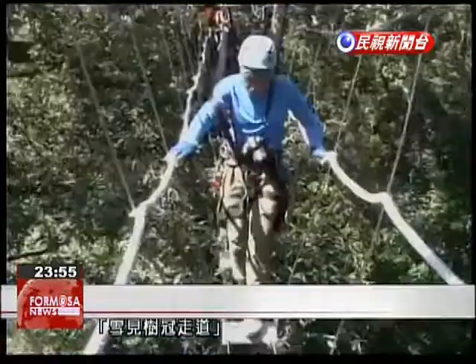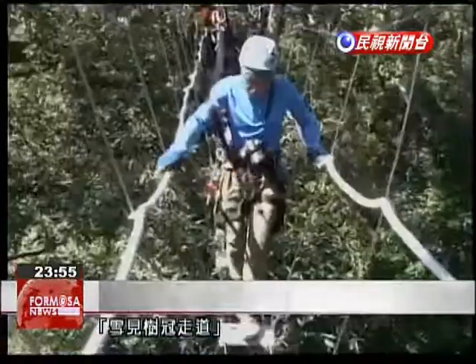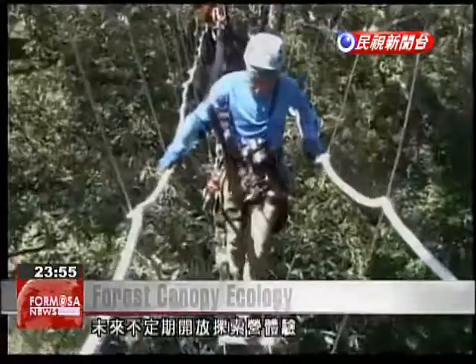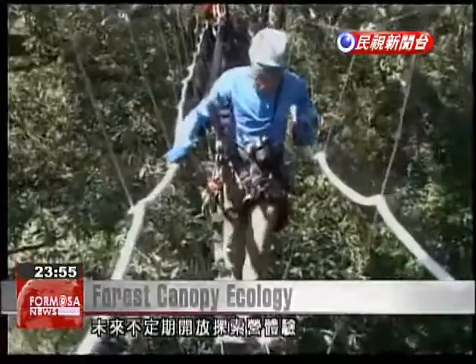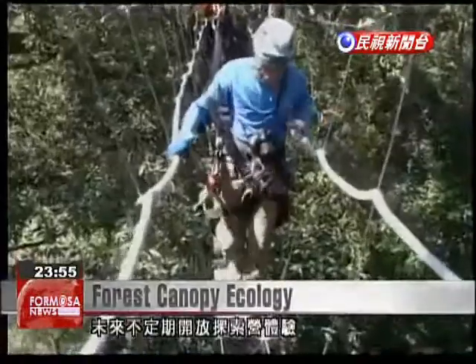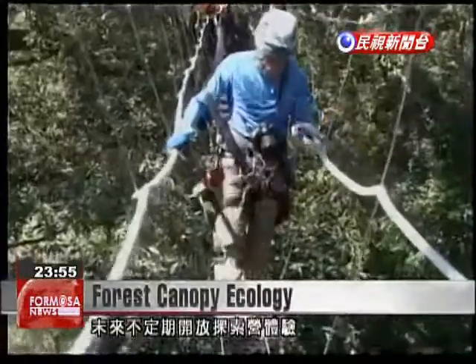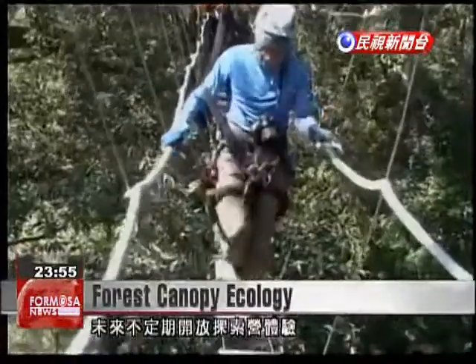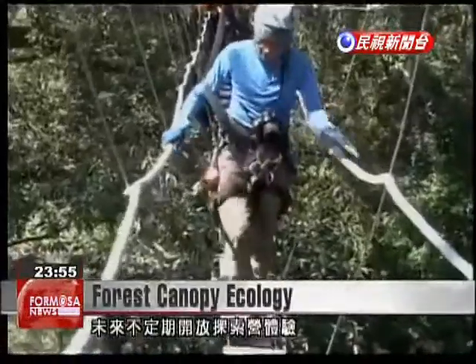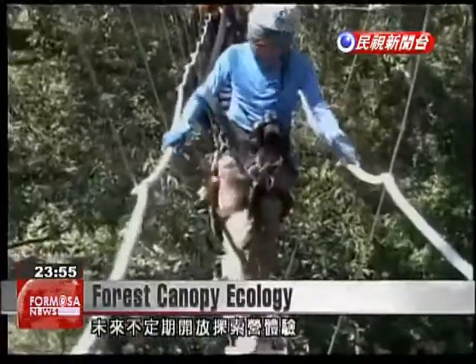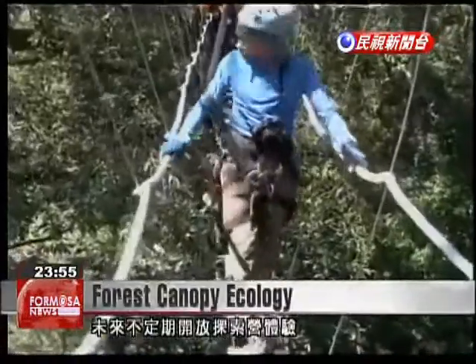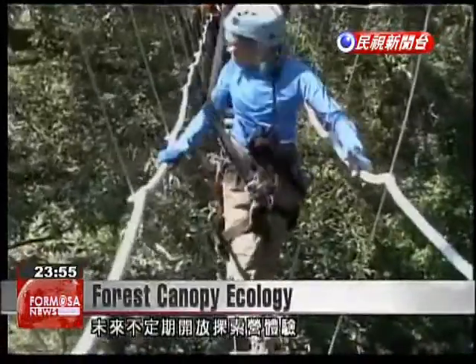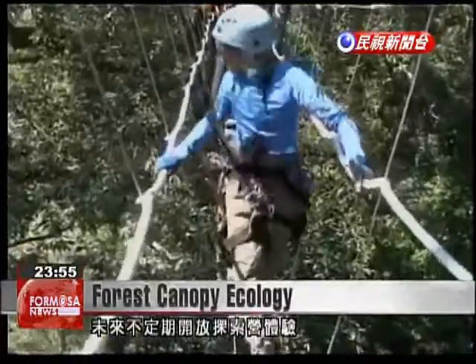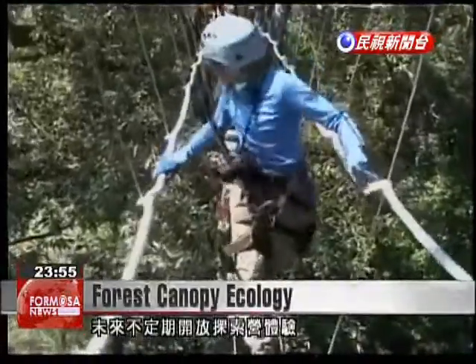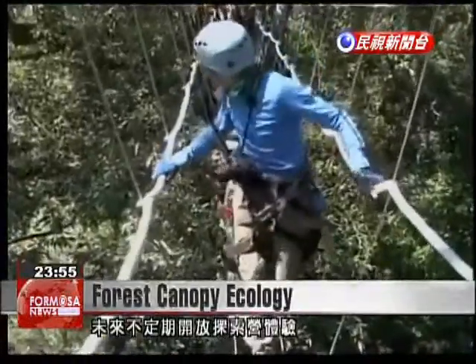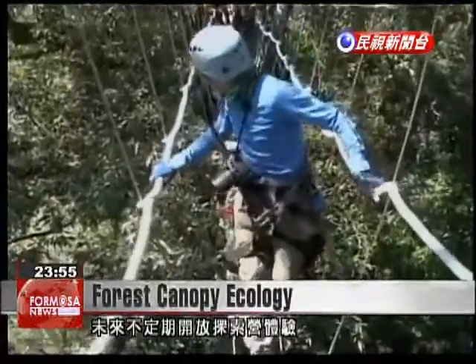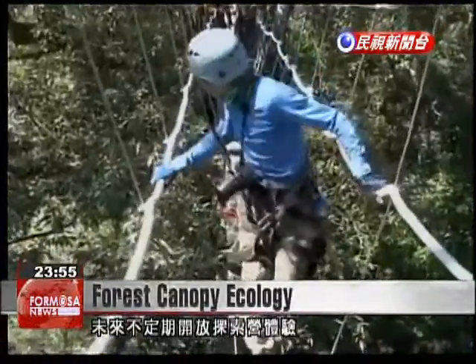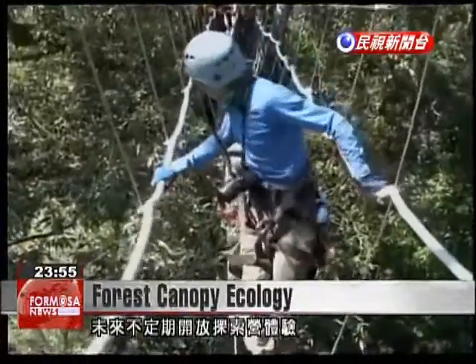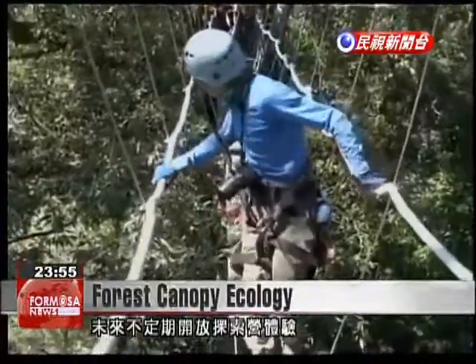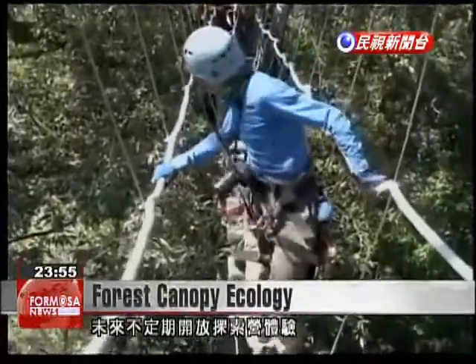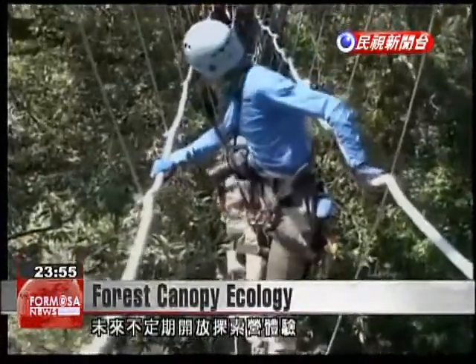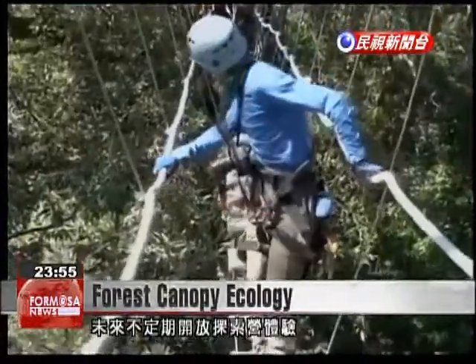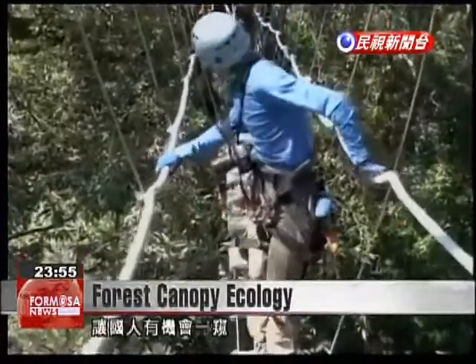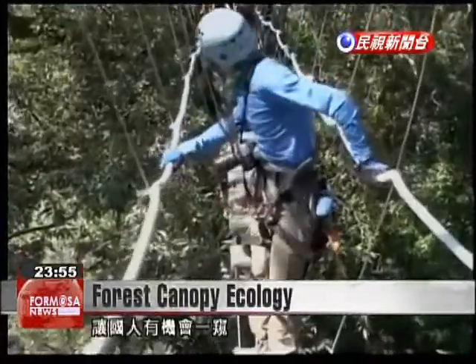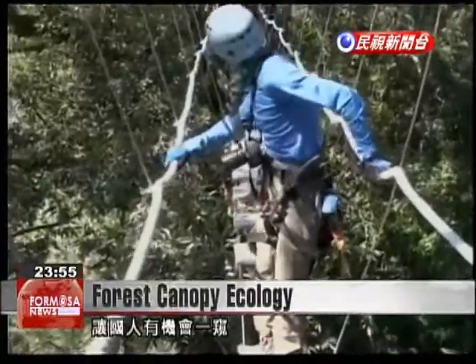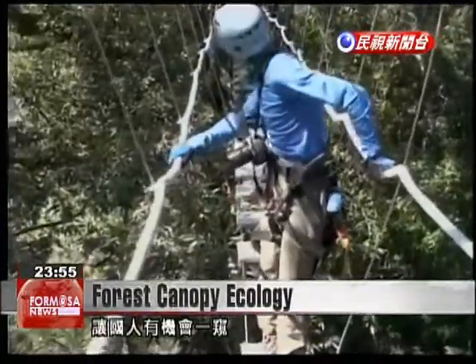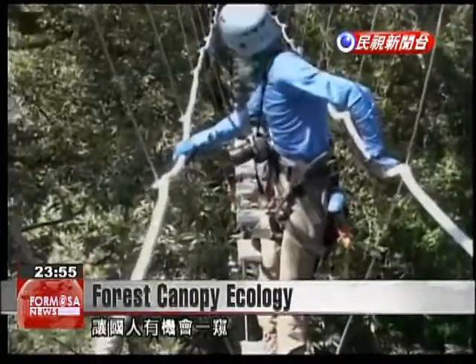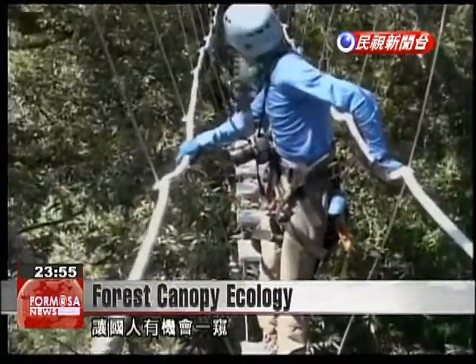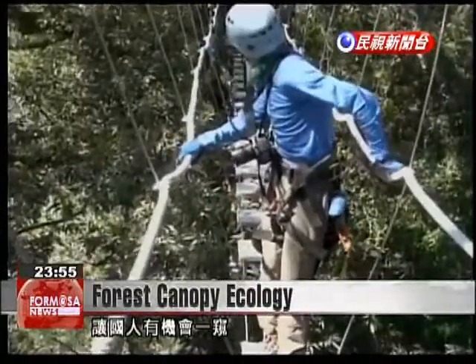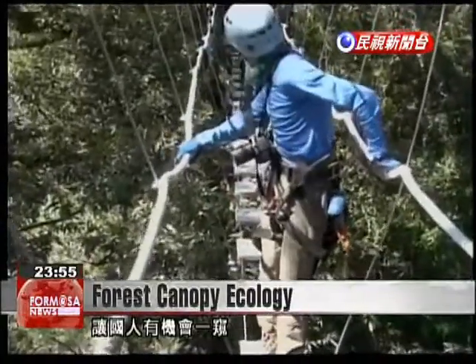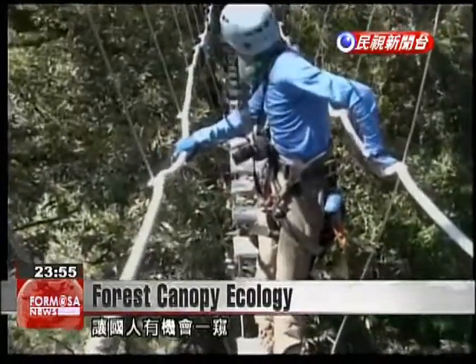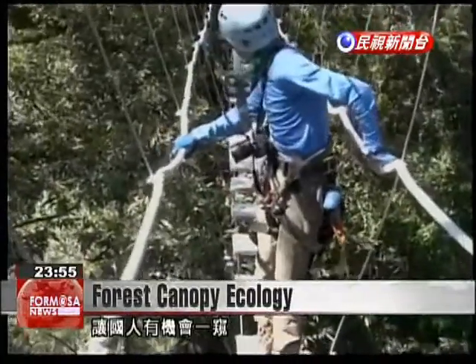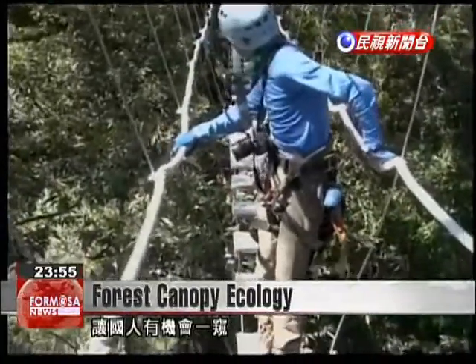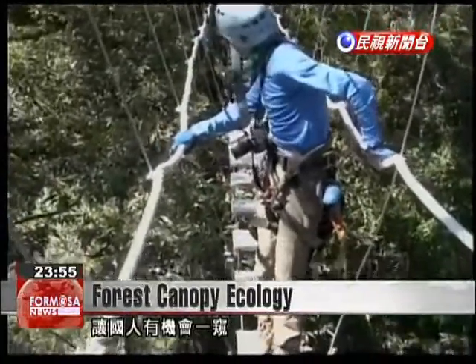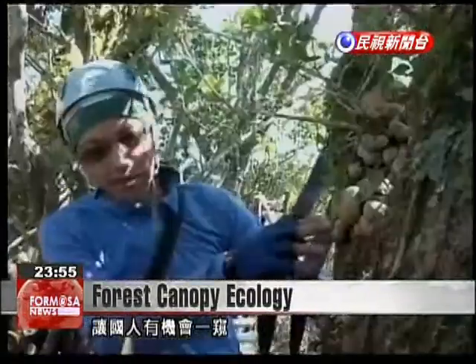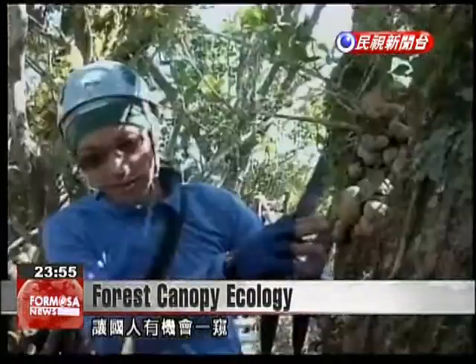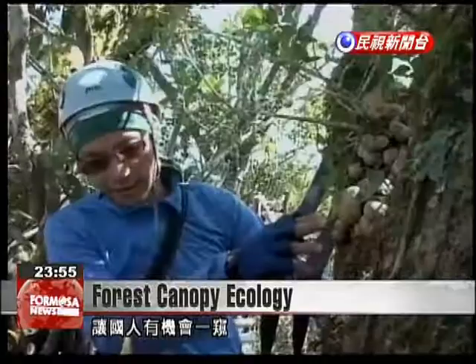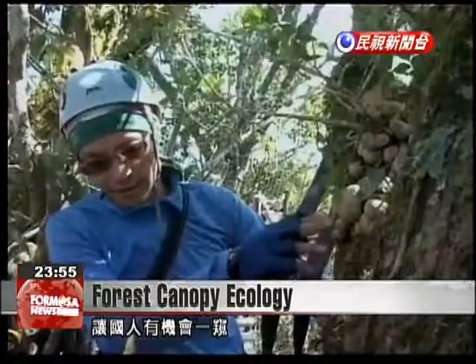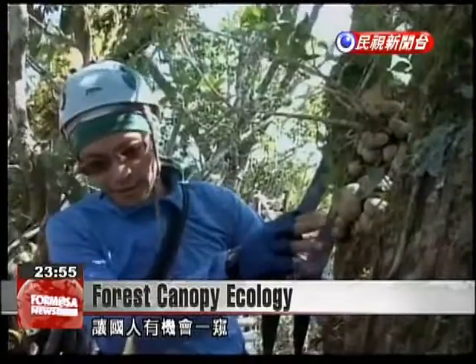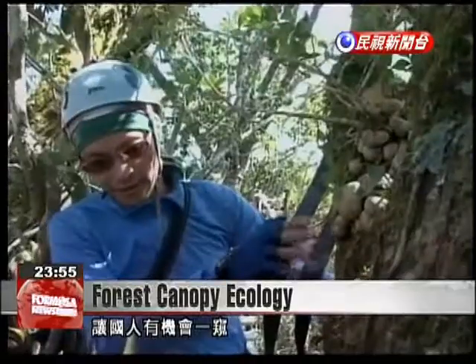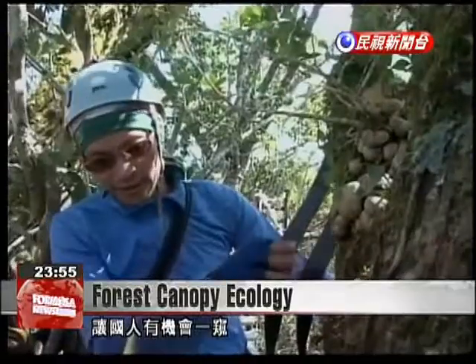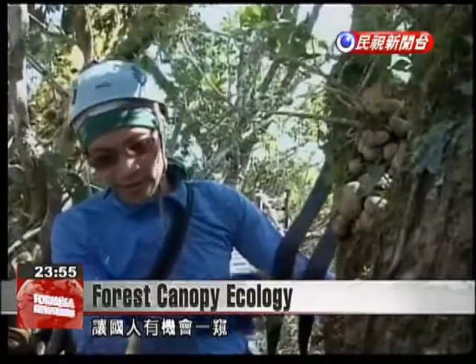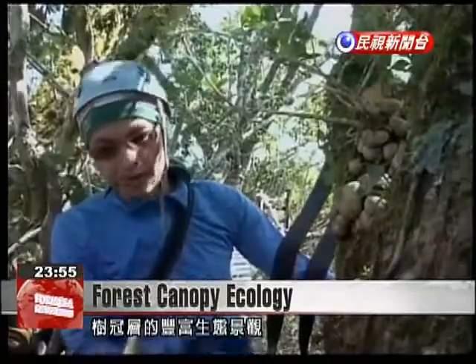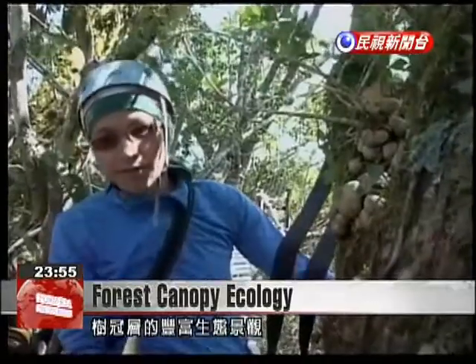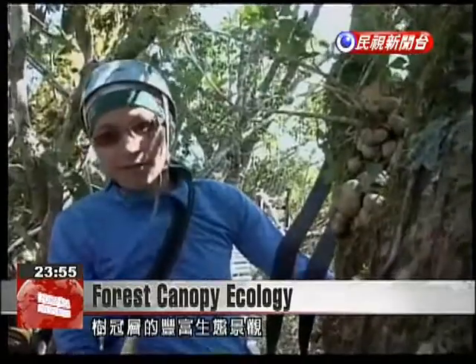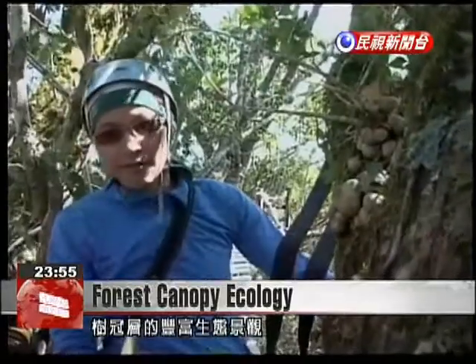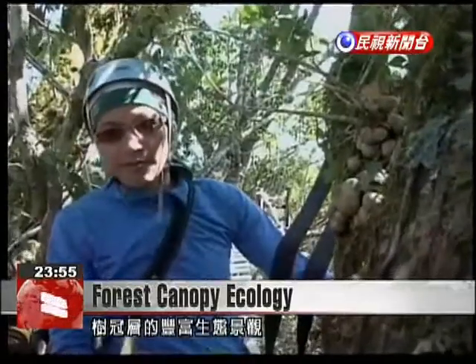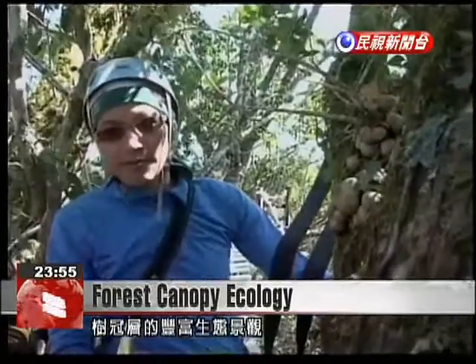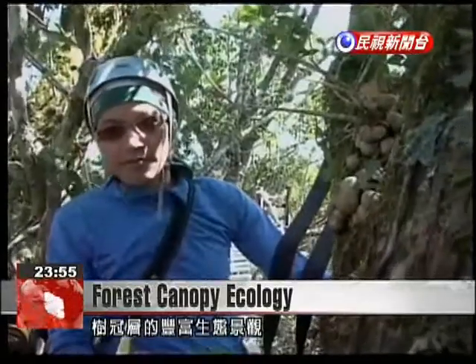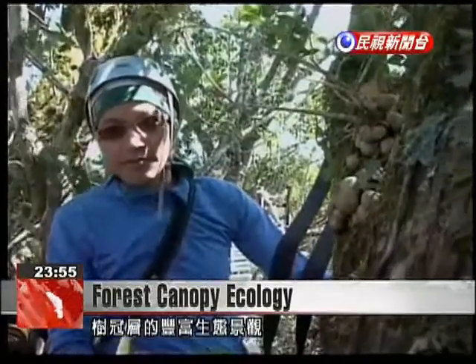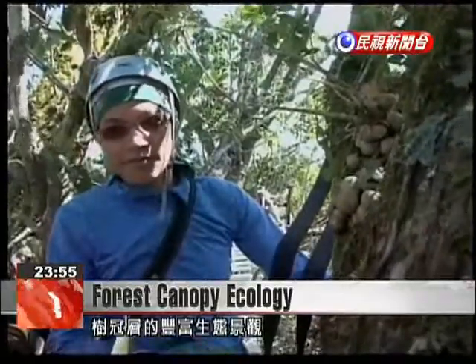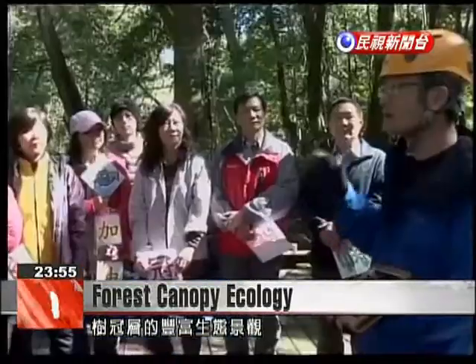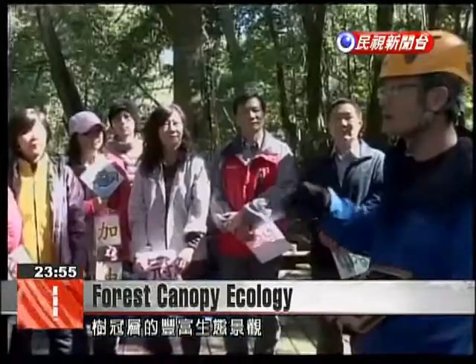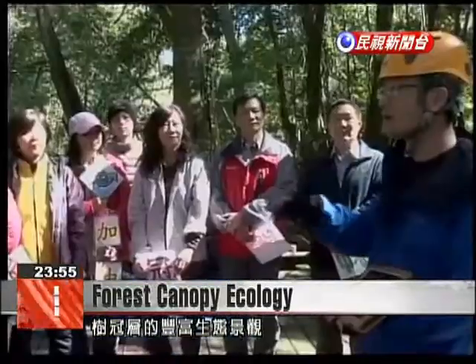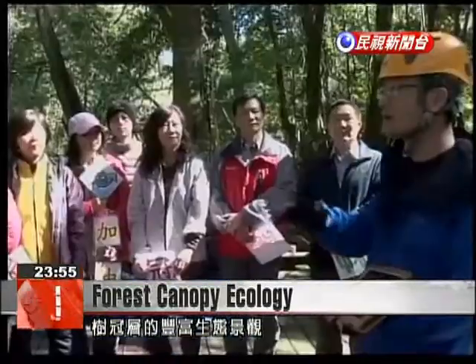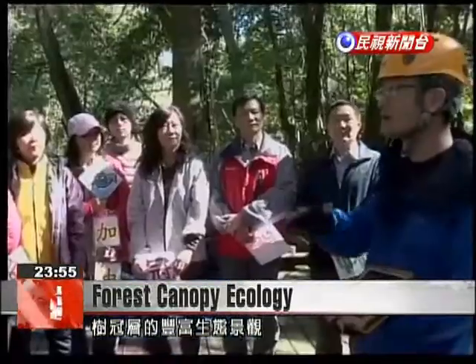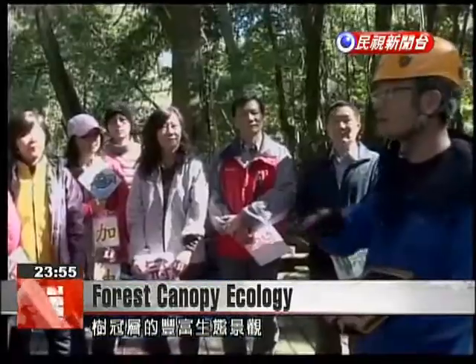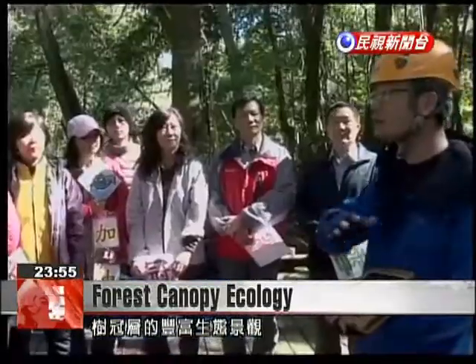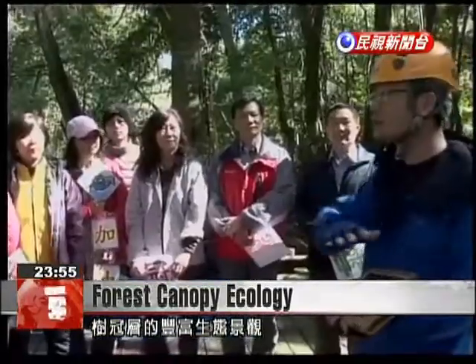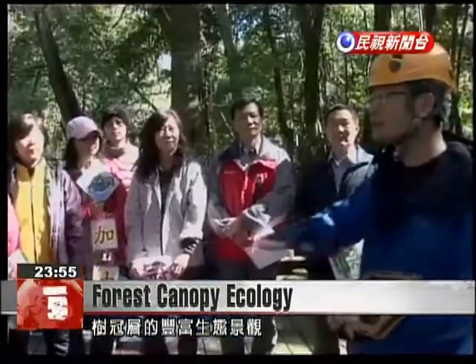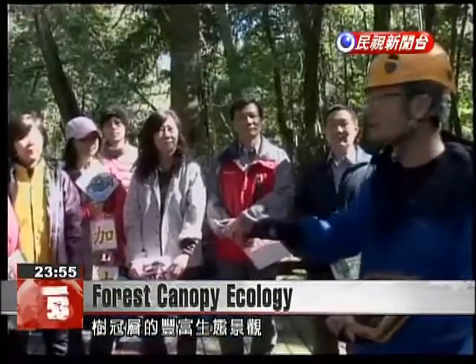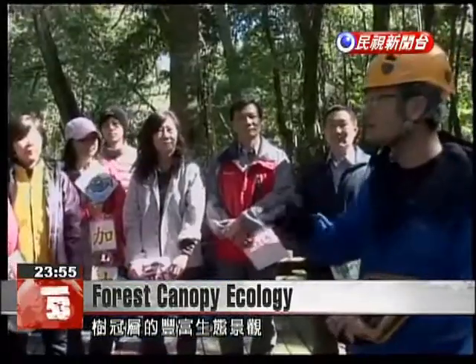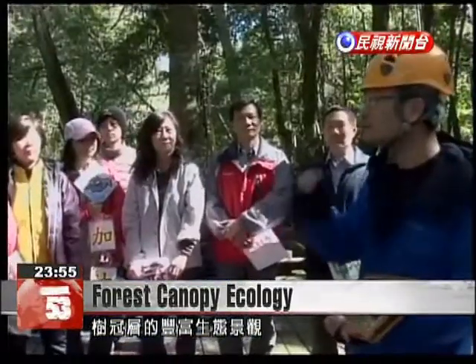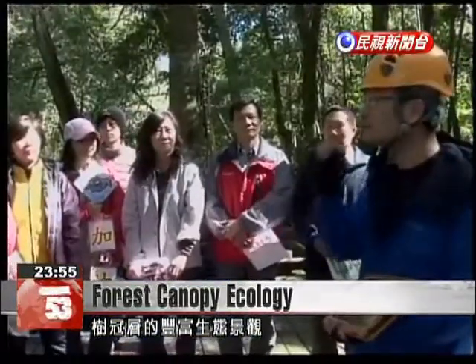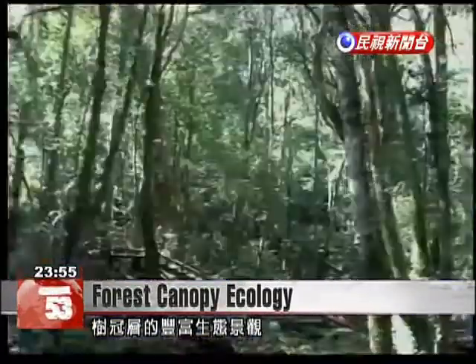These aerial platforms, linked by an aerial bridge, may soon be open to others who want to experience the special feeling of being high up in the forest canopy.